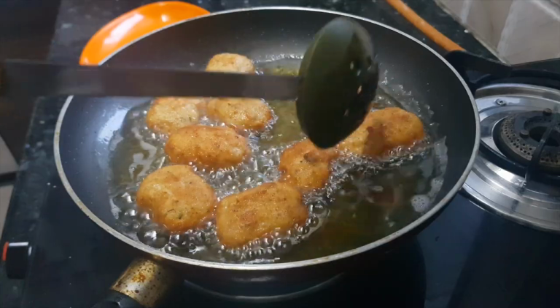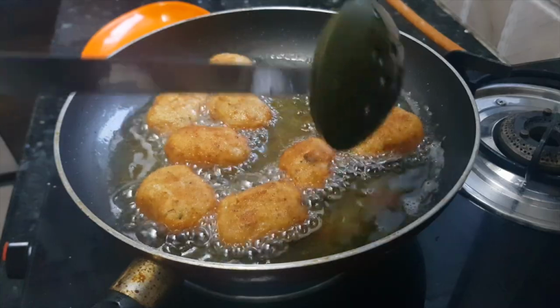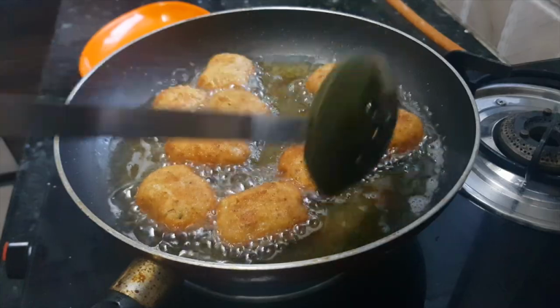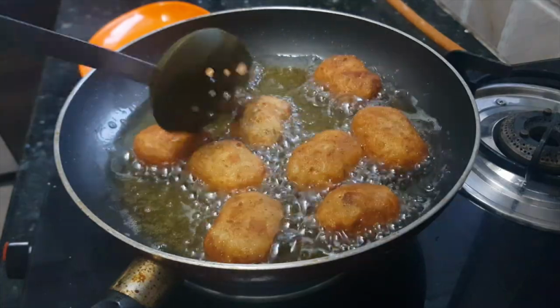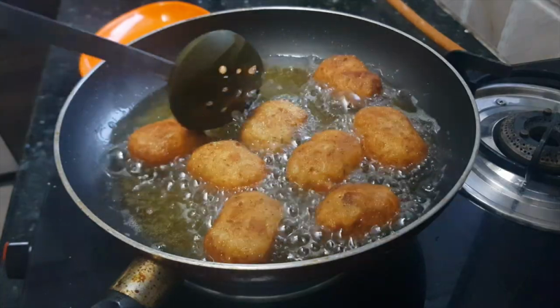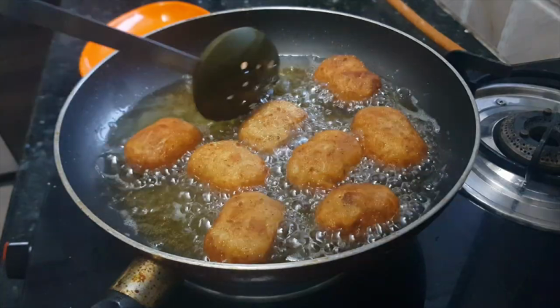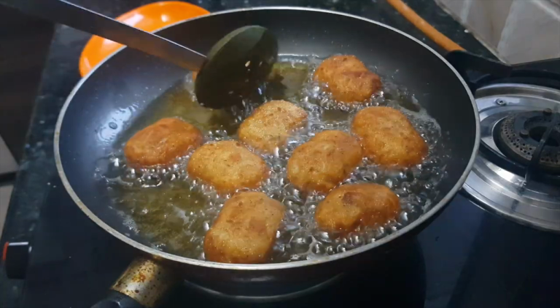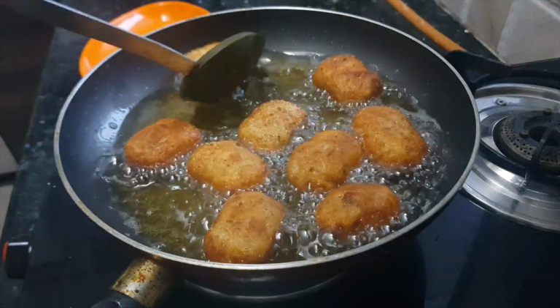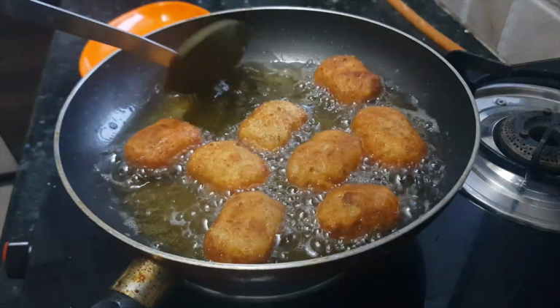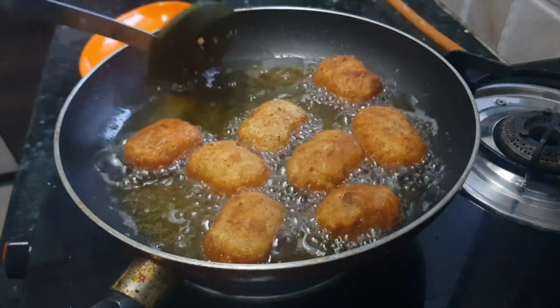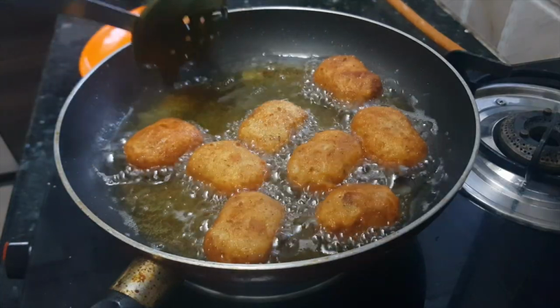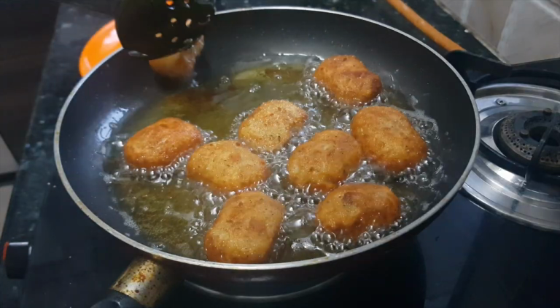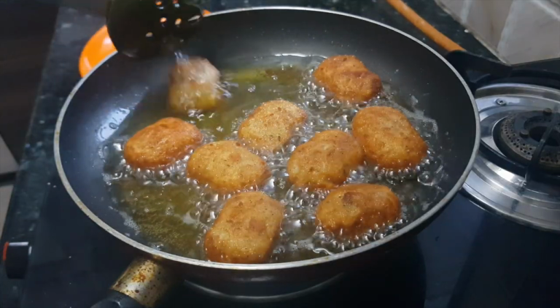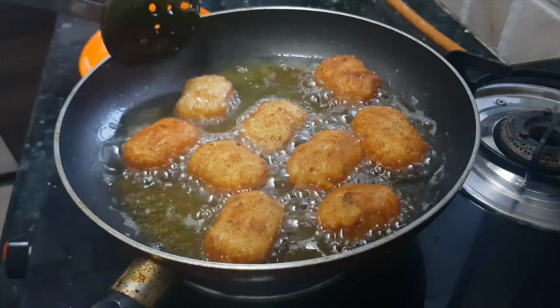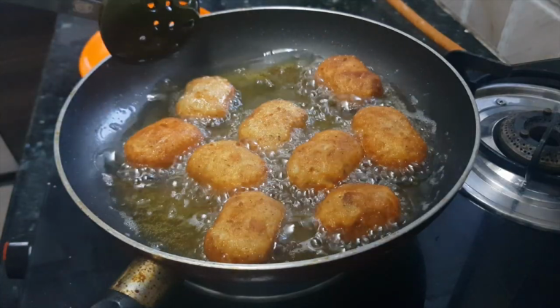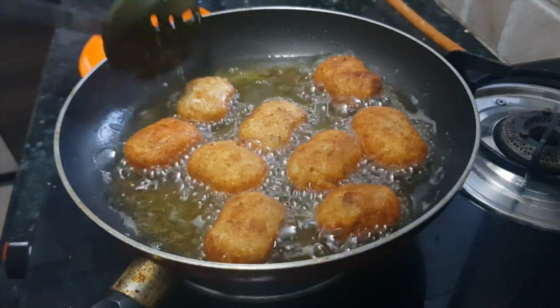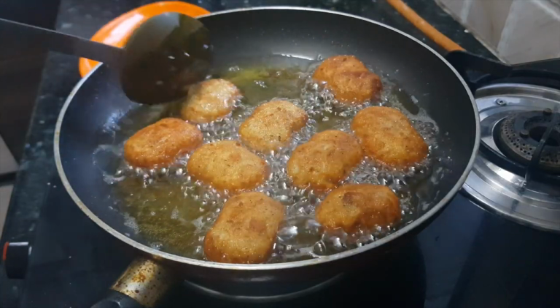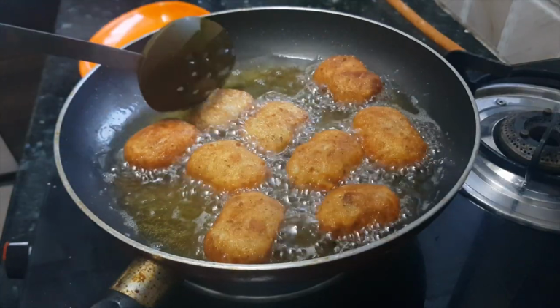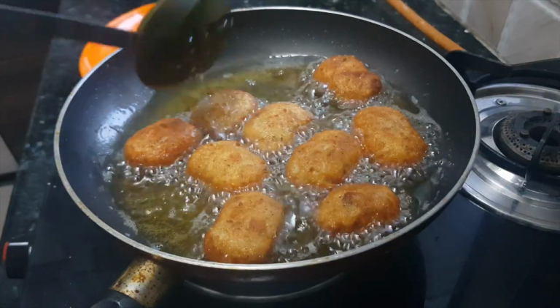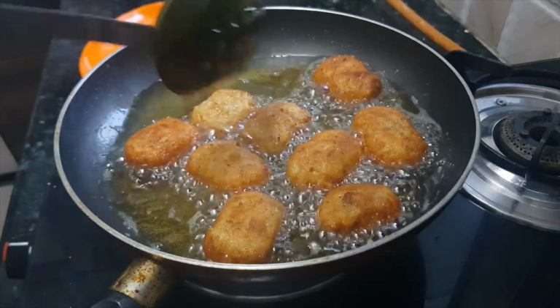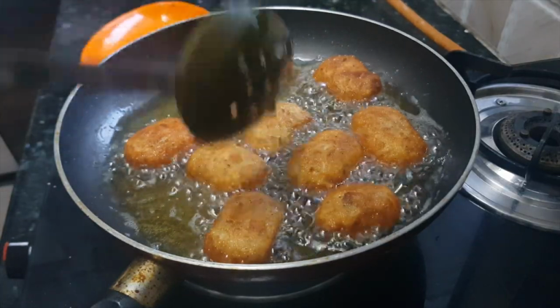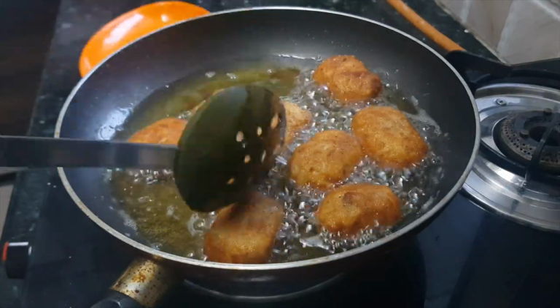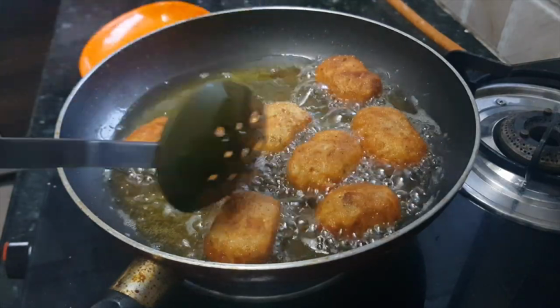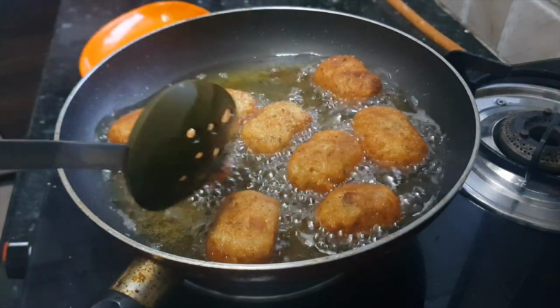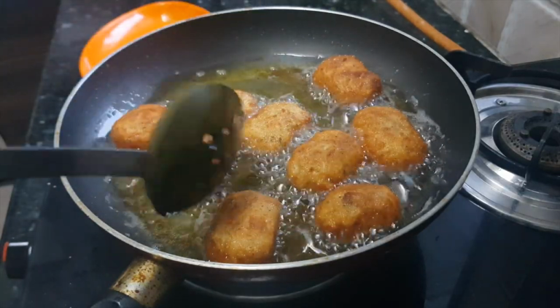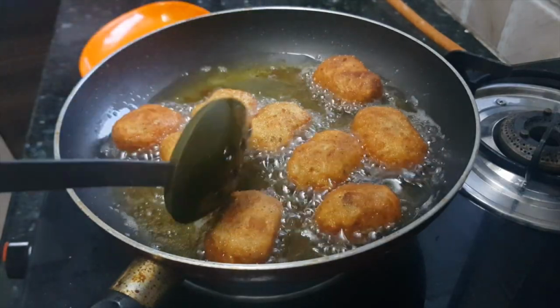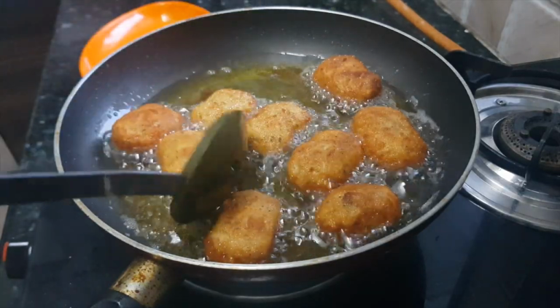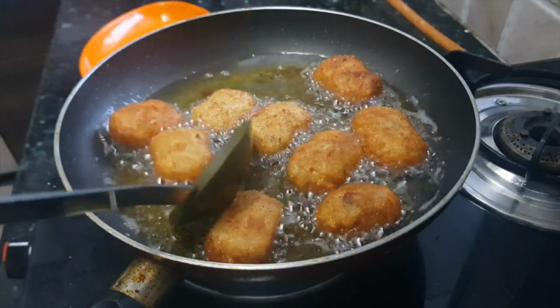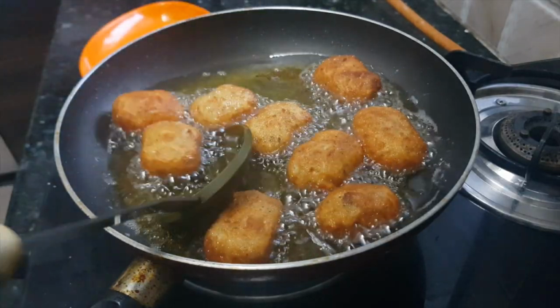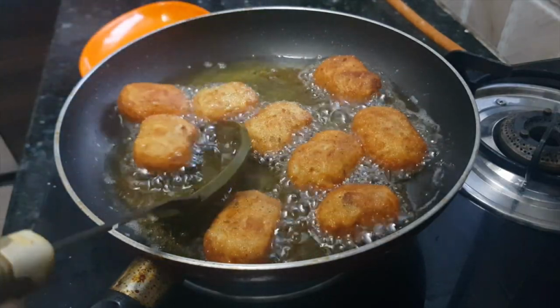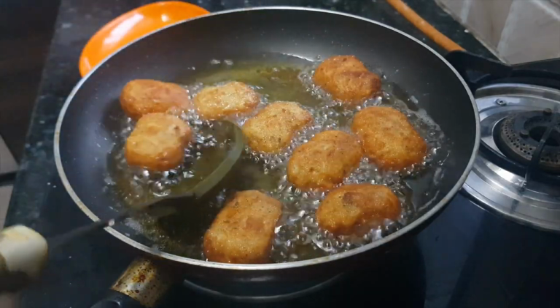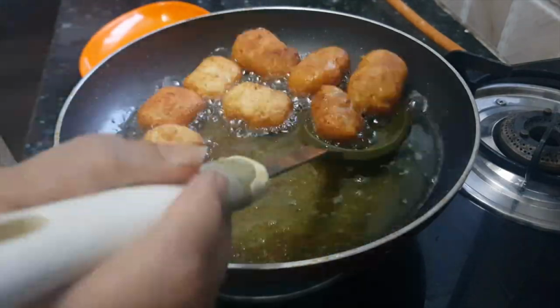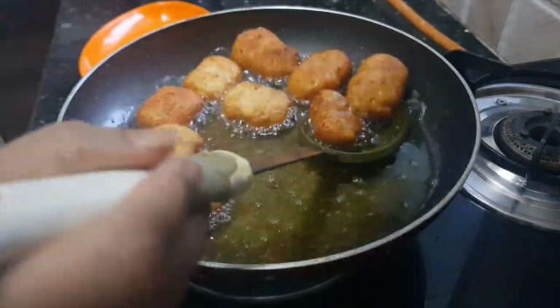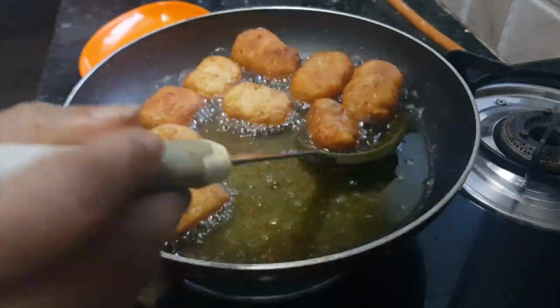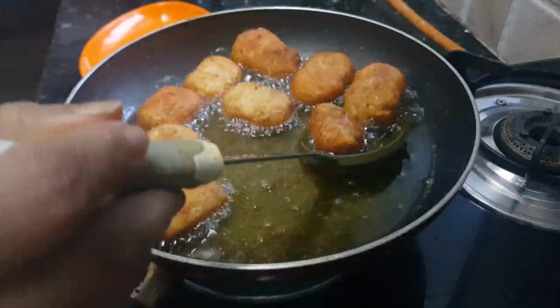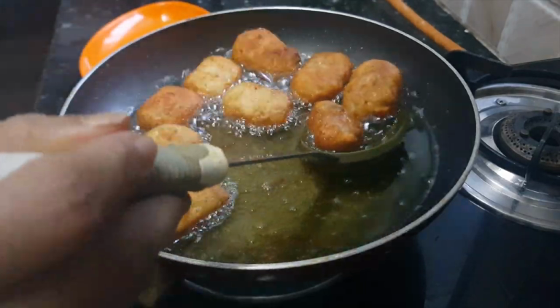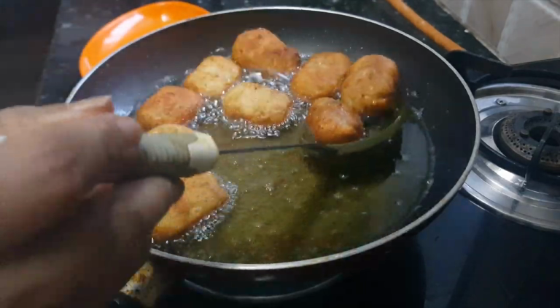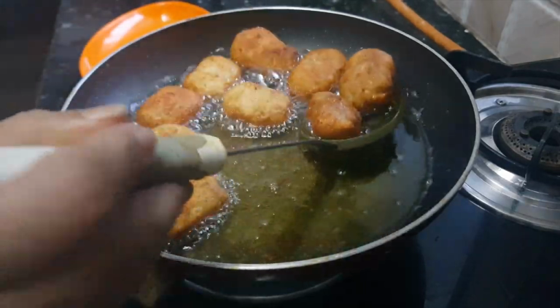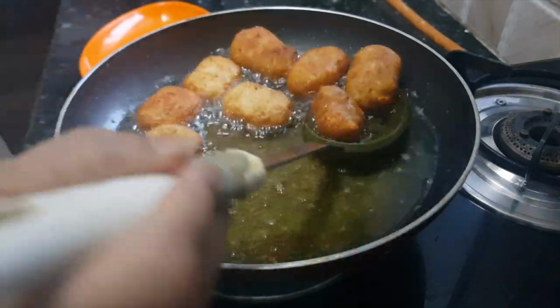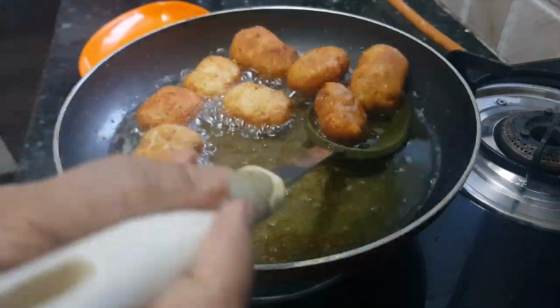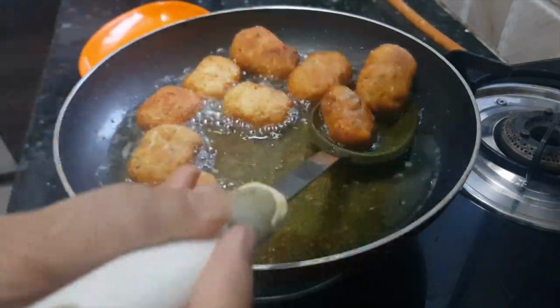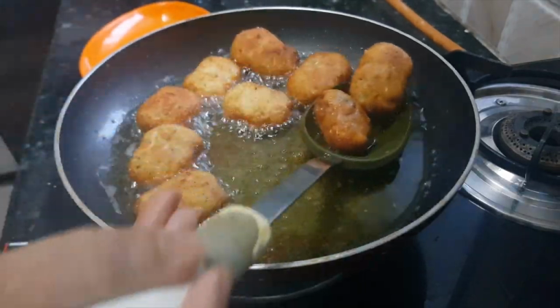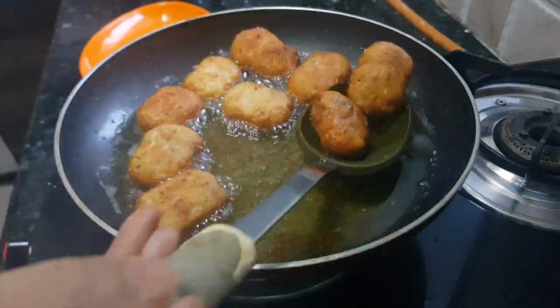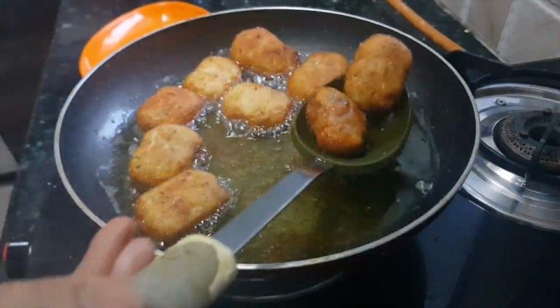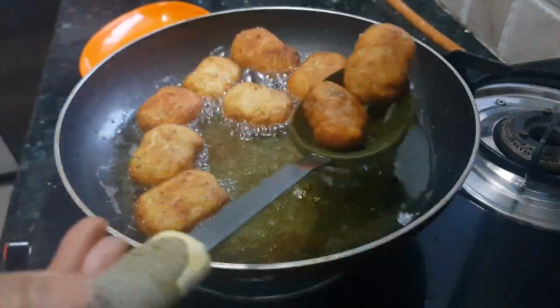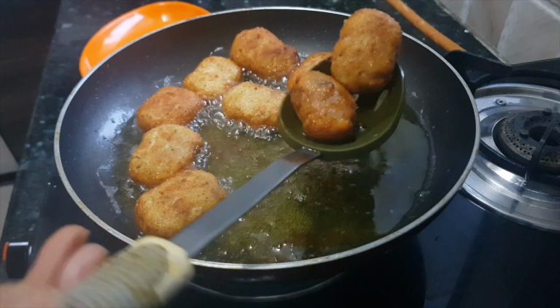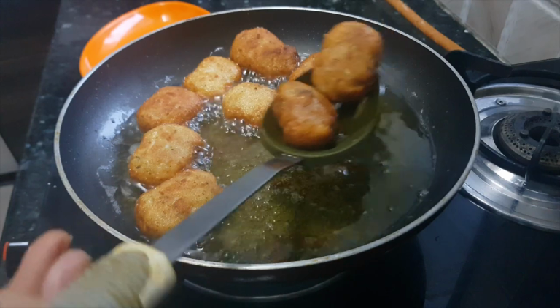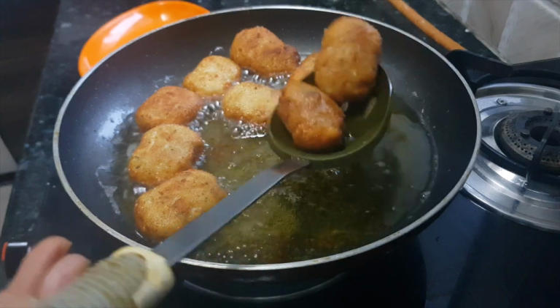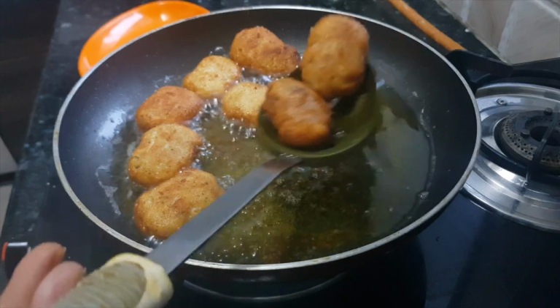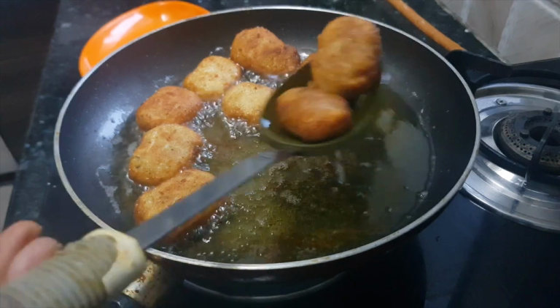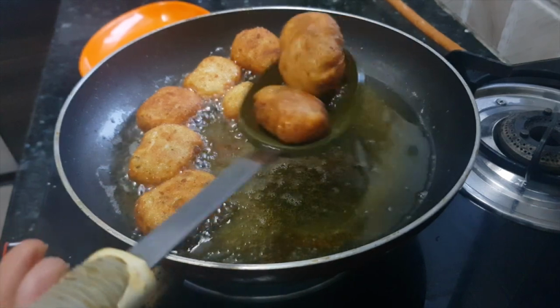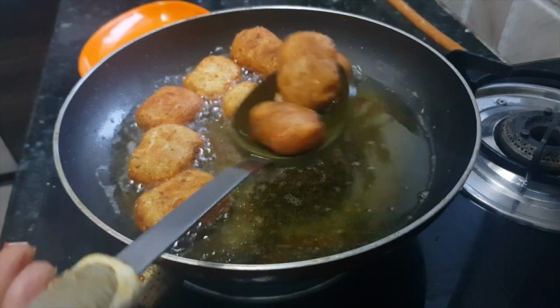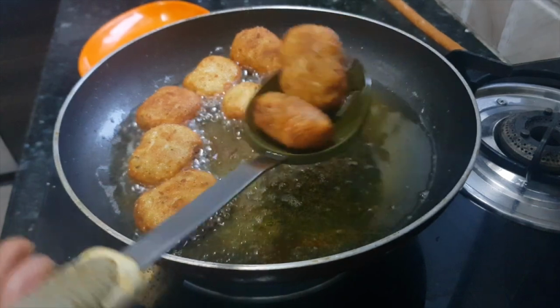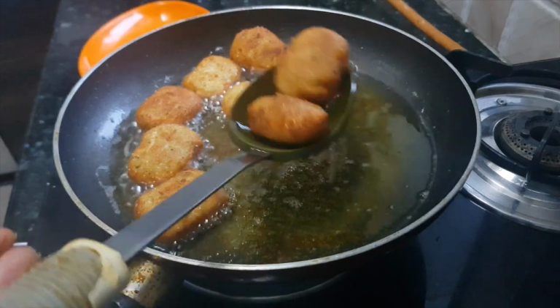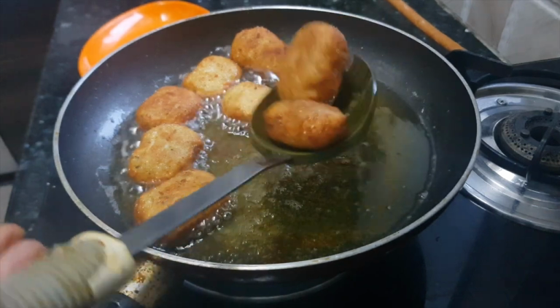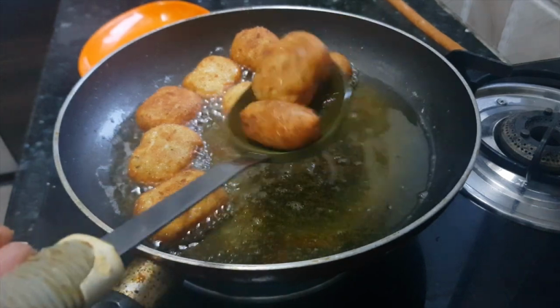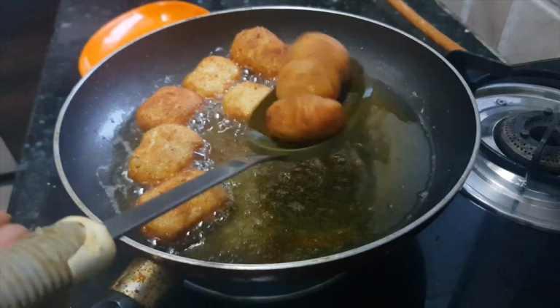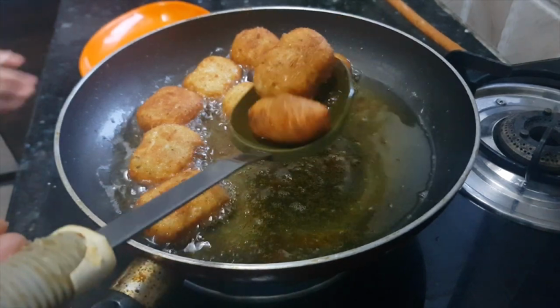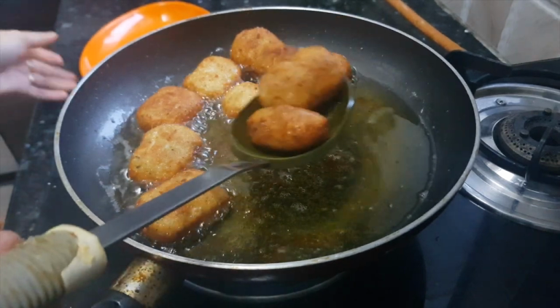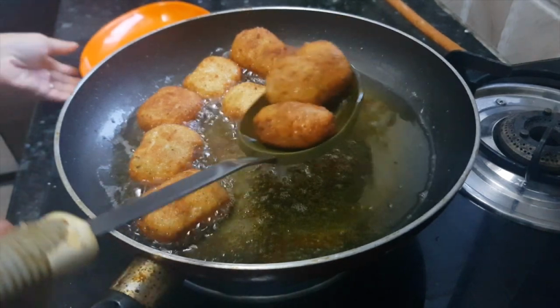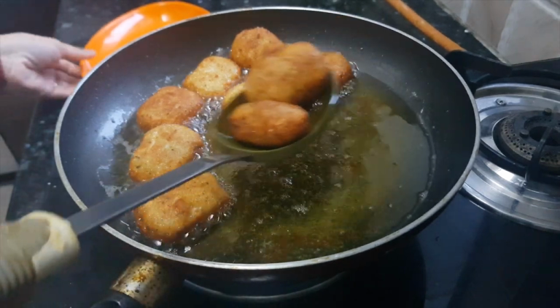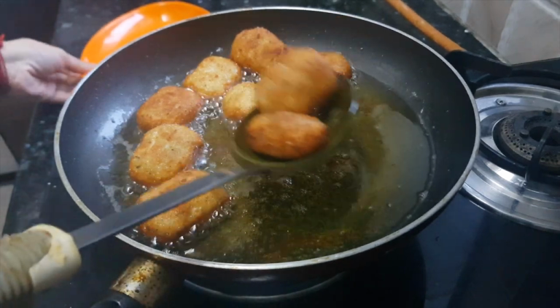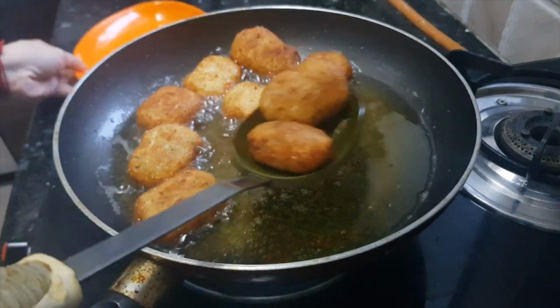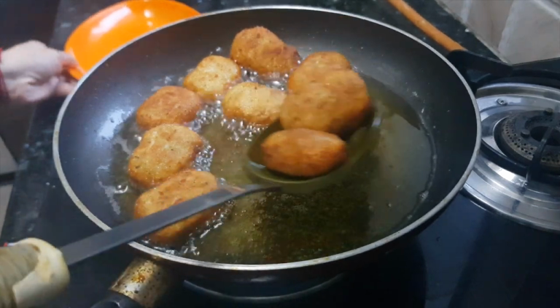It took about 10 minutes to fry them. Now we'll take these nuggets out of the oil and we'll serve them.